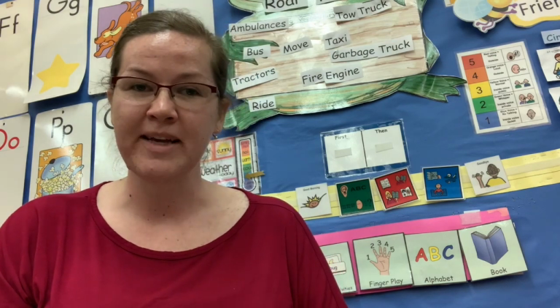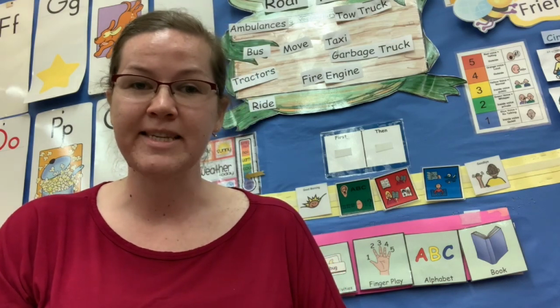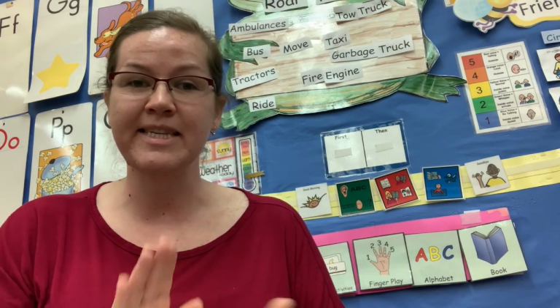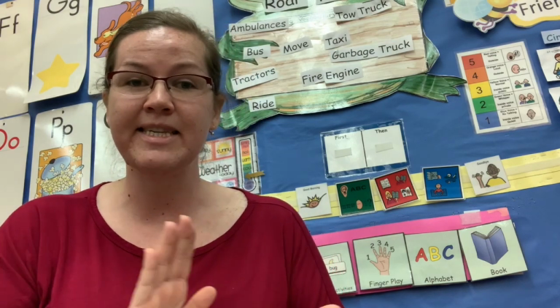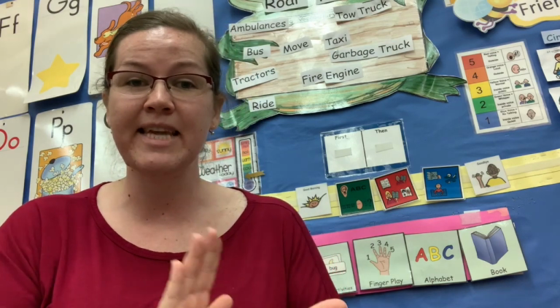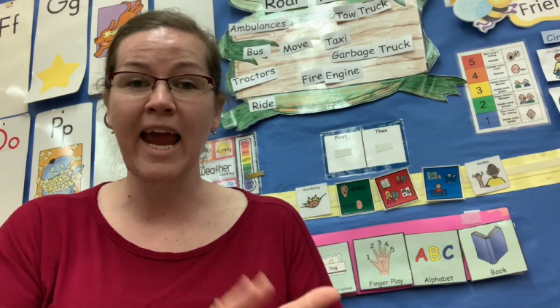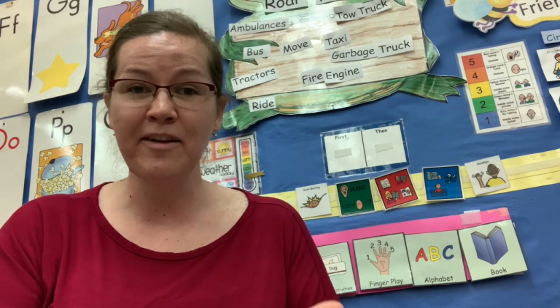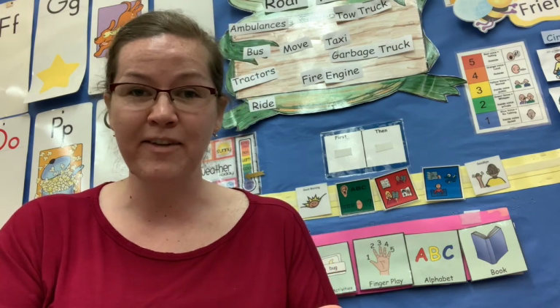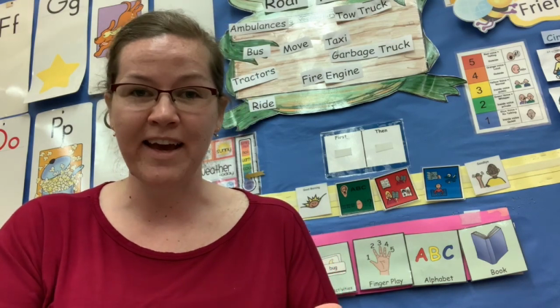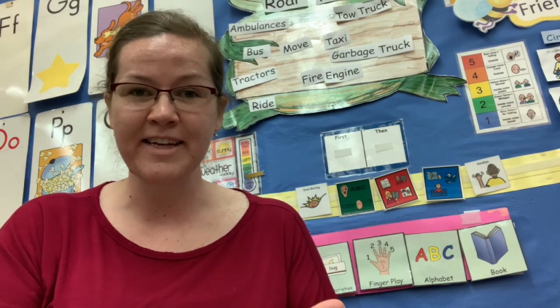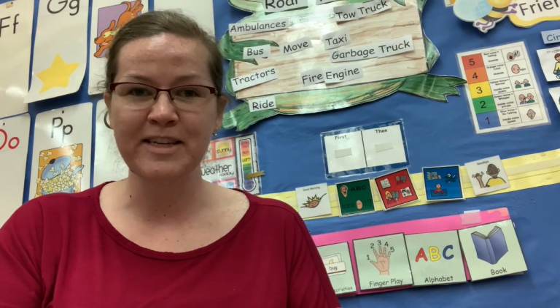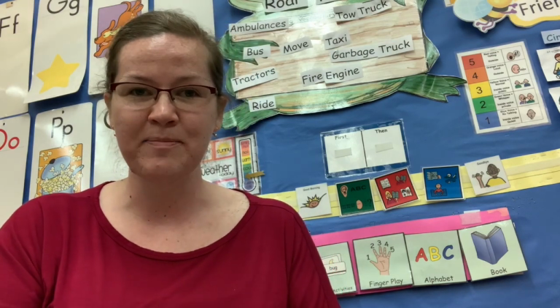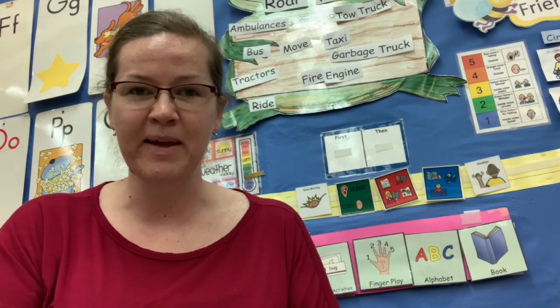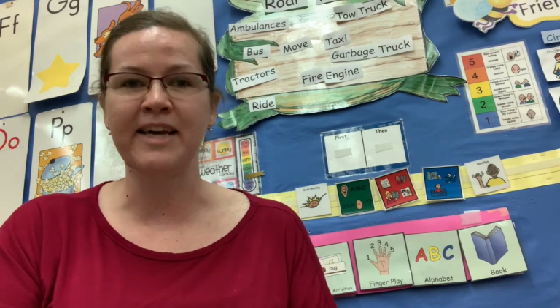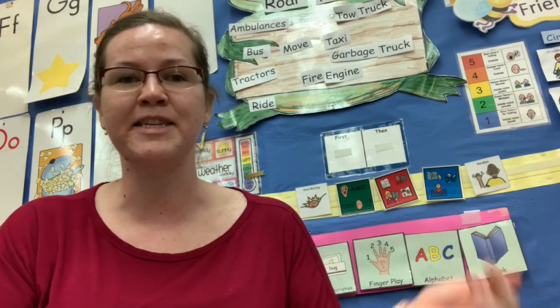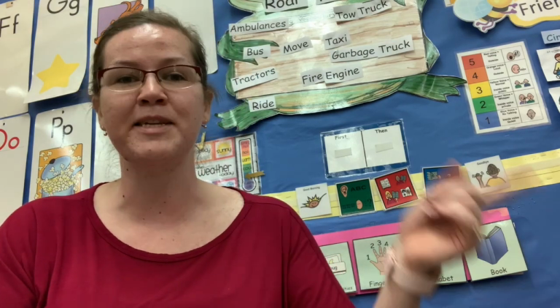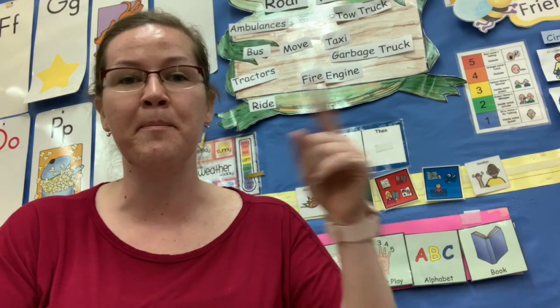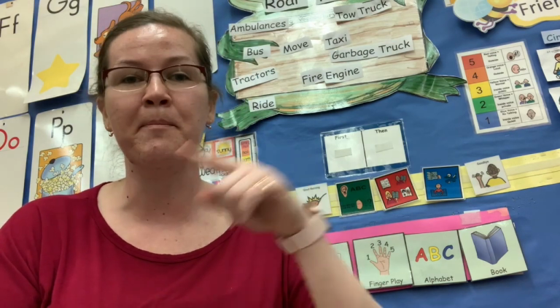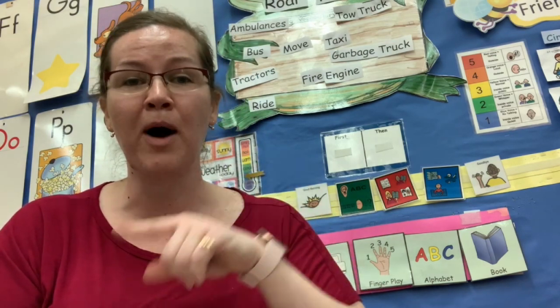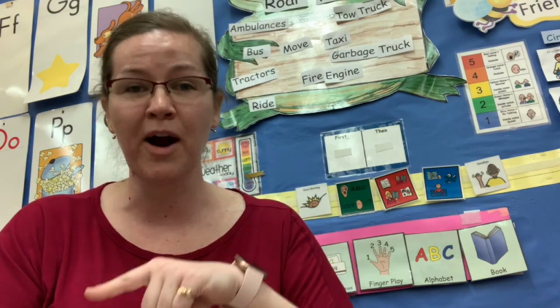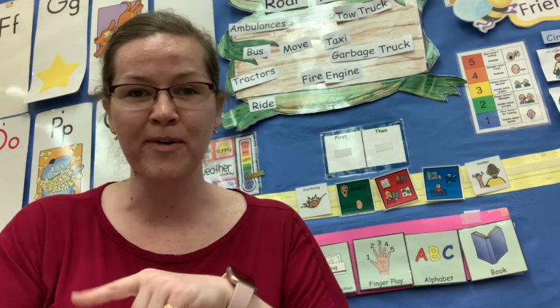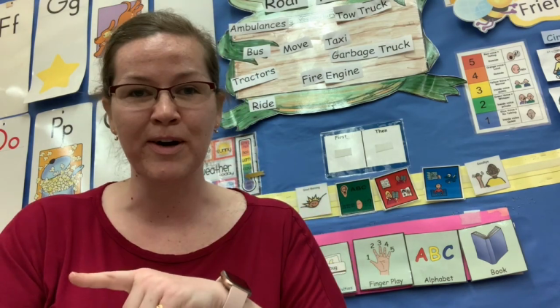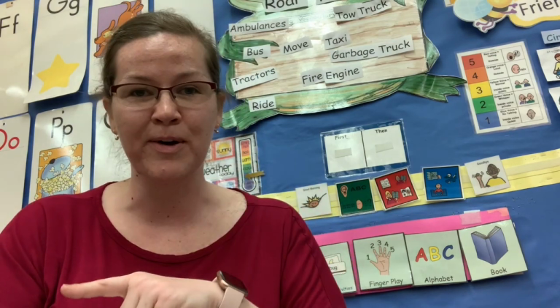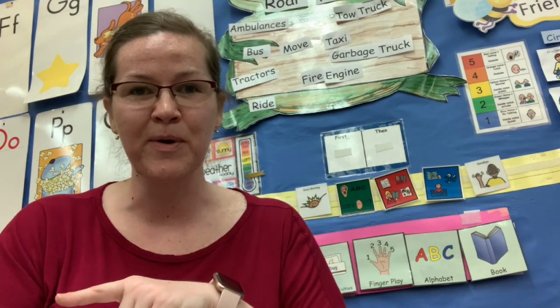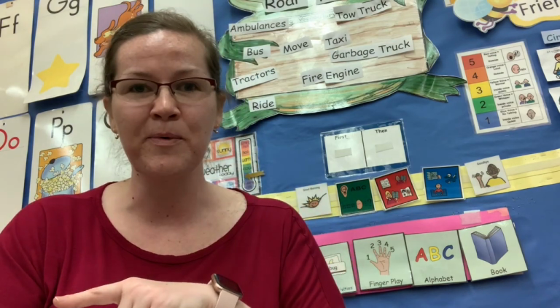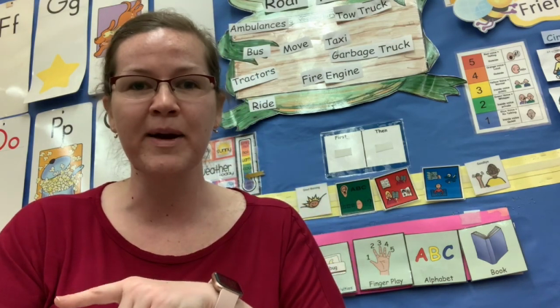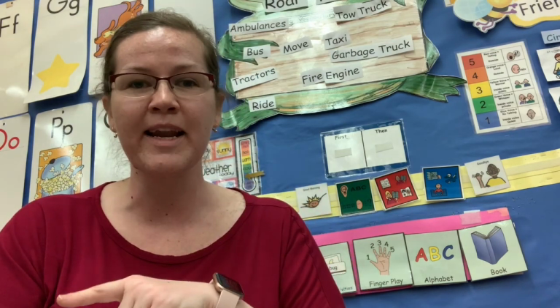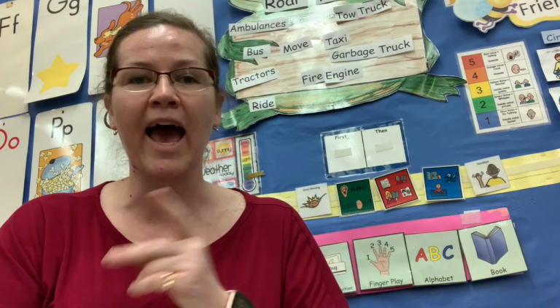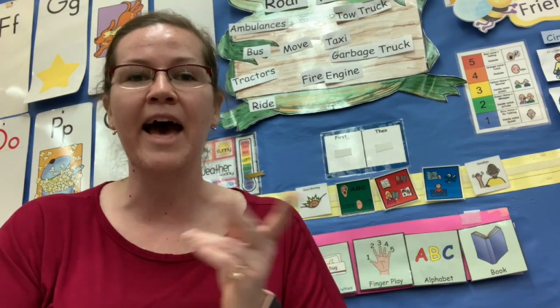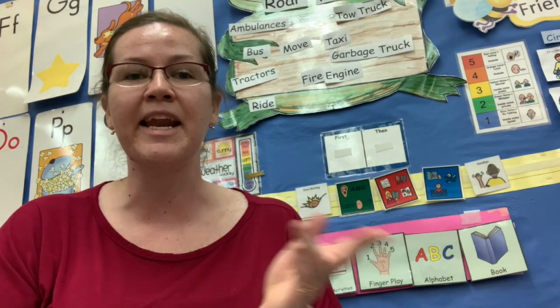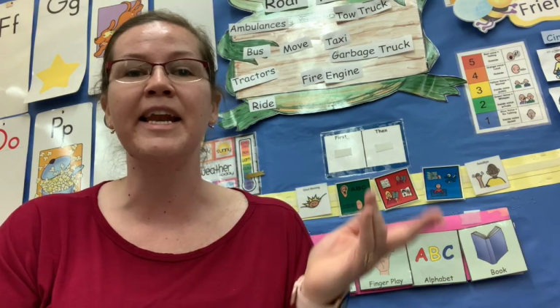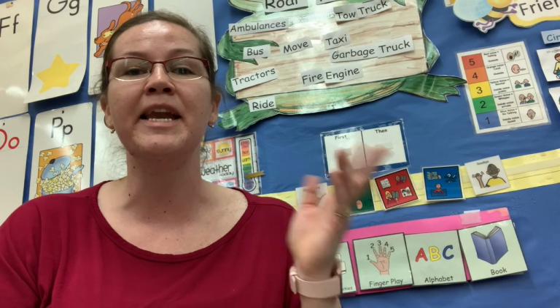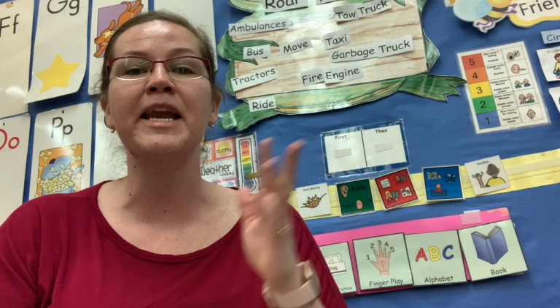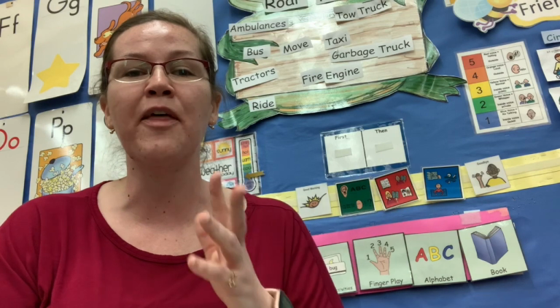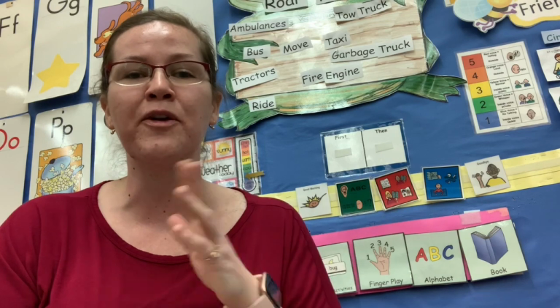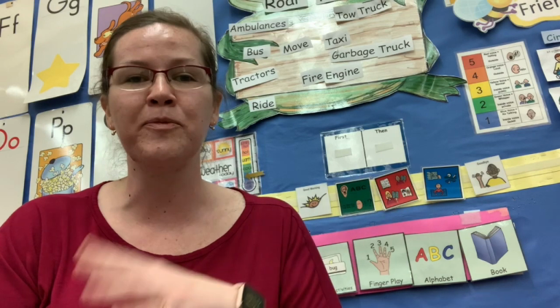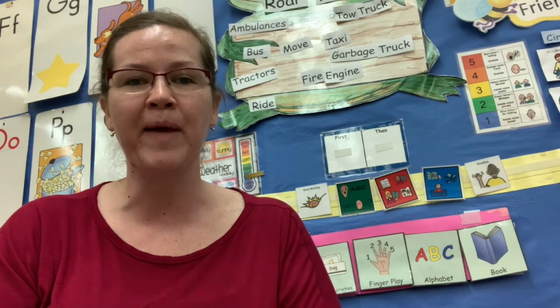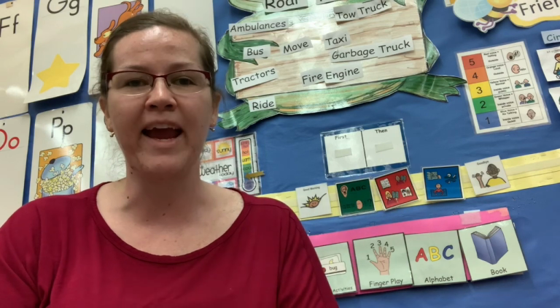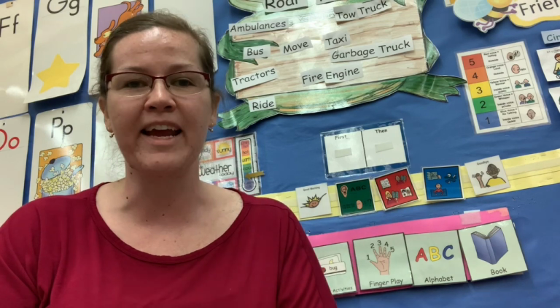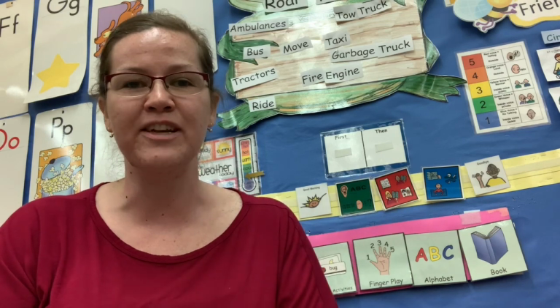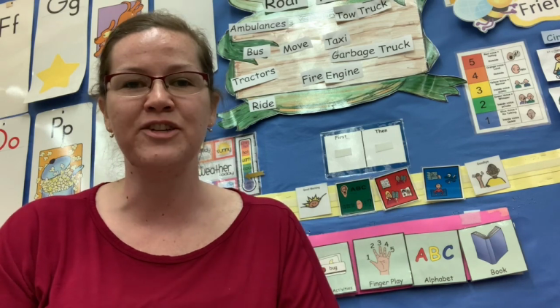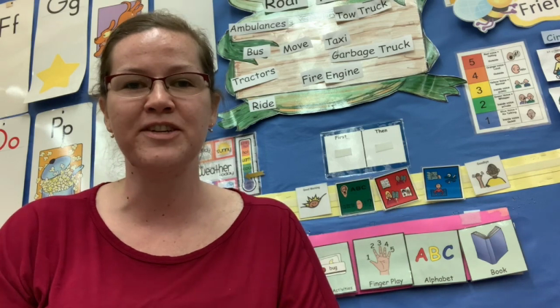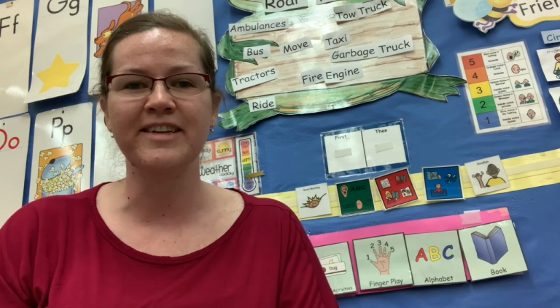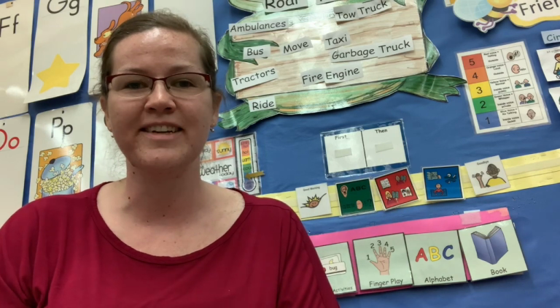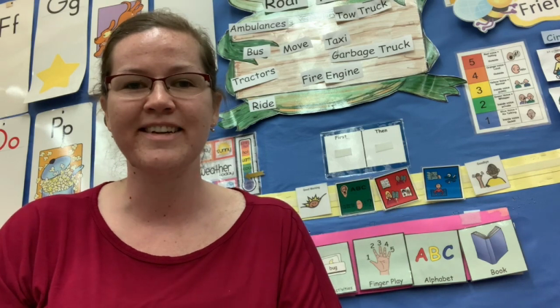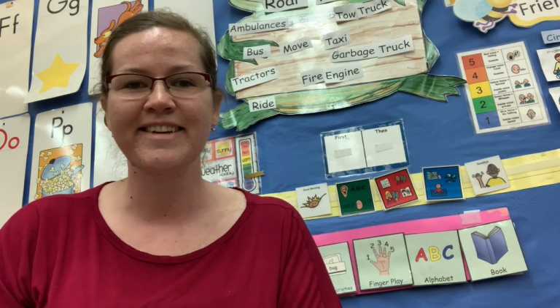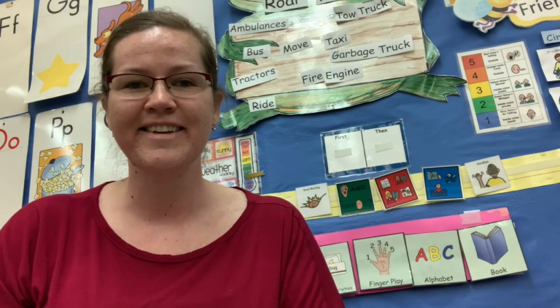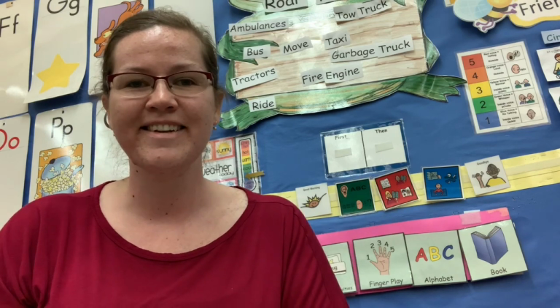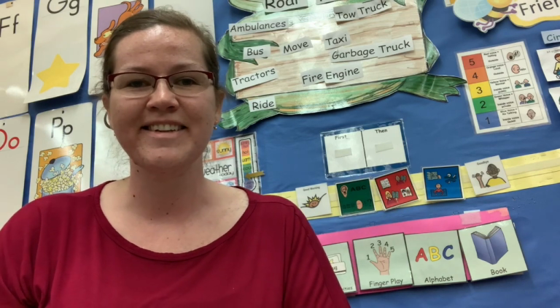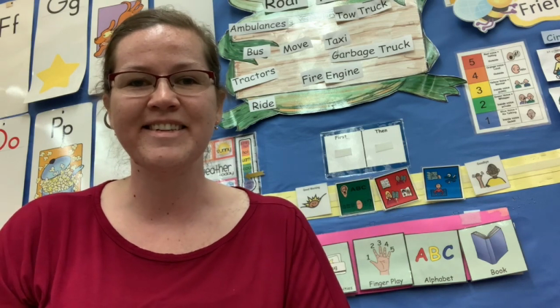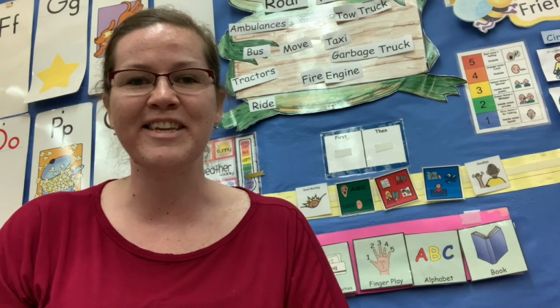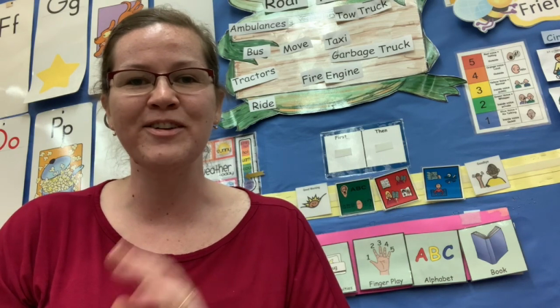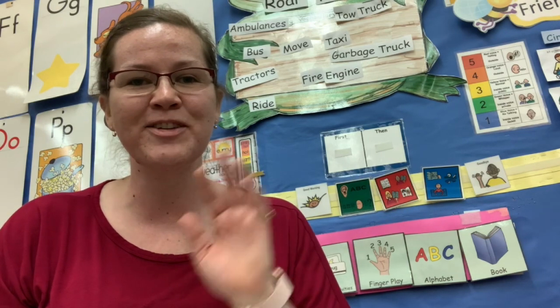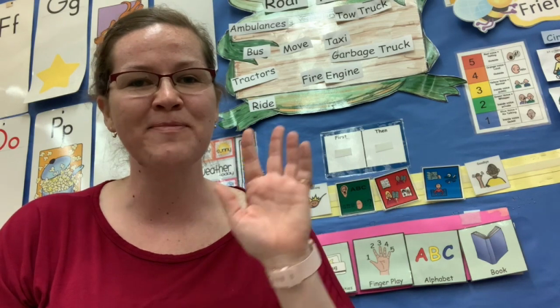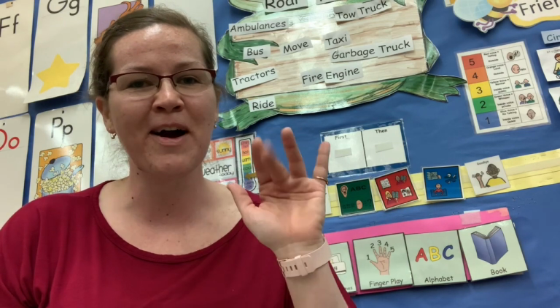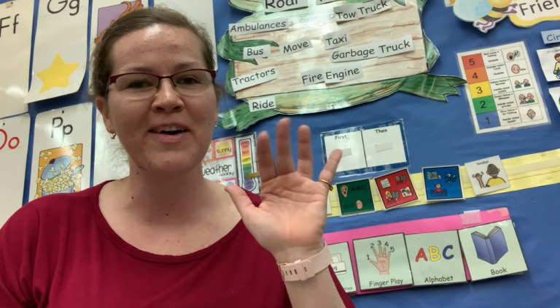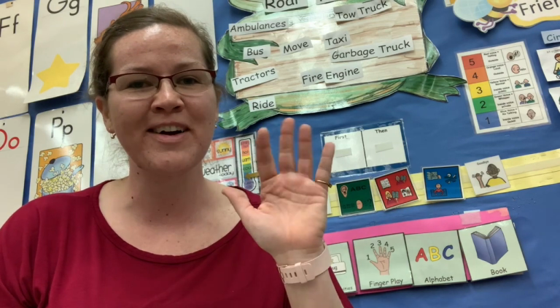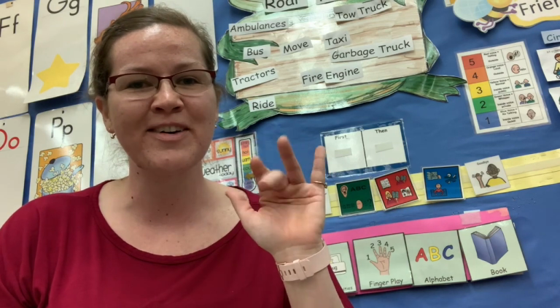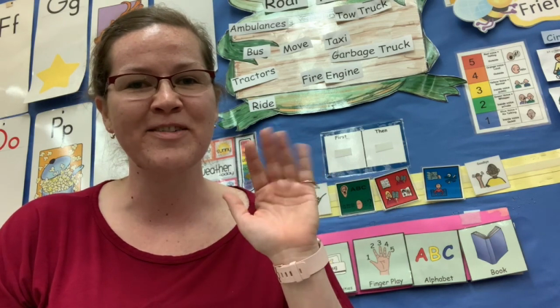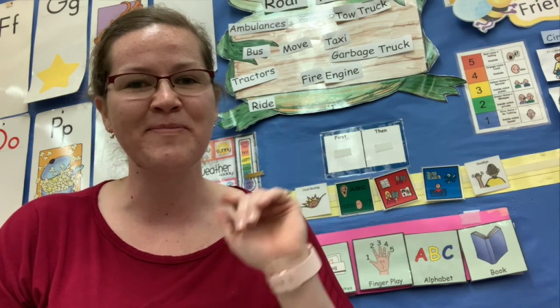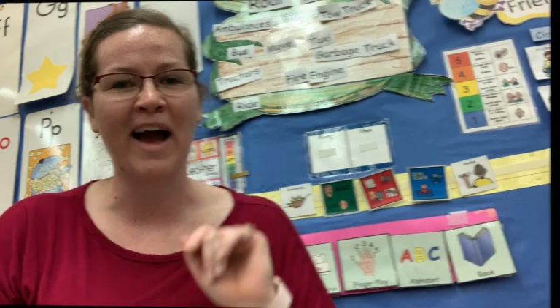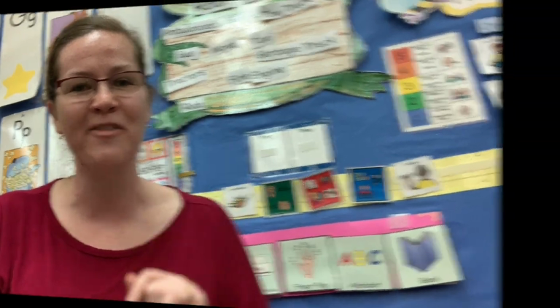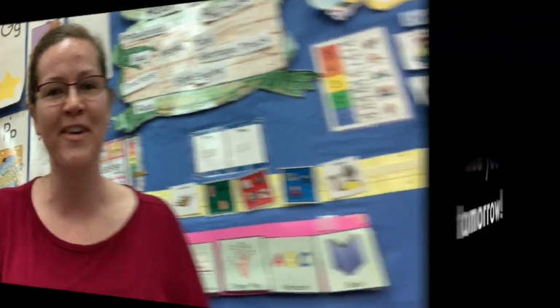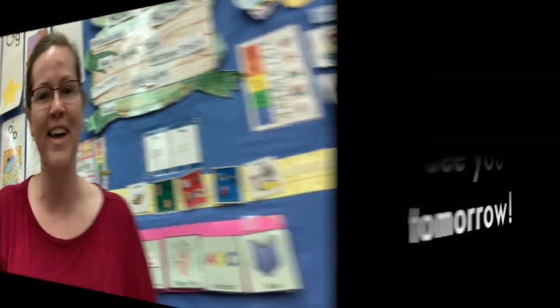Draw a picture. Save it, because tomorrow we're going to add another page. See you tomorrow. Bye friends!